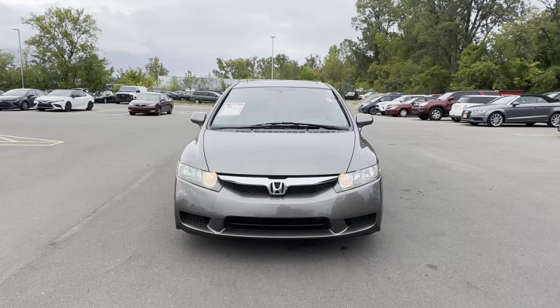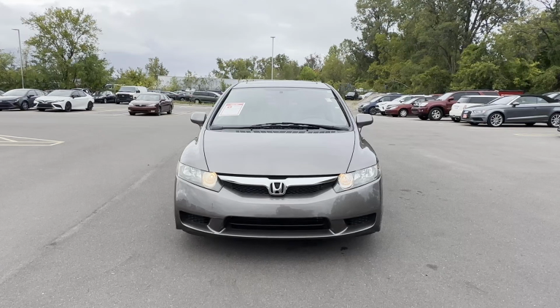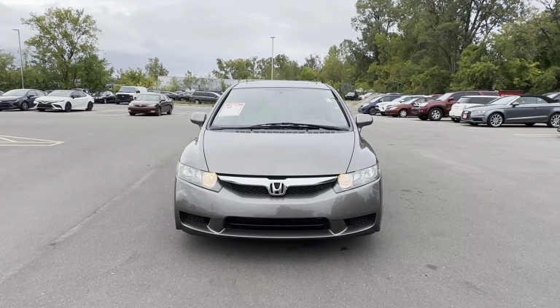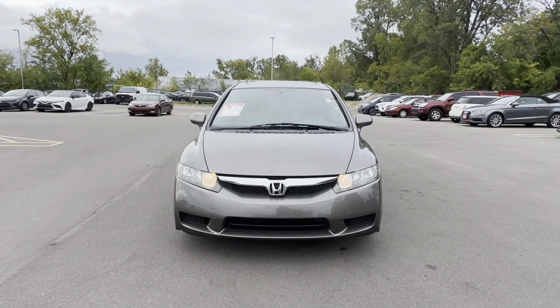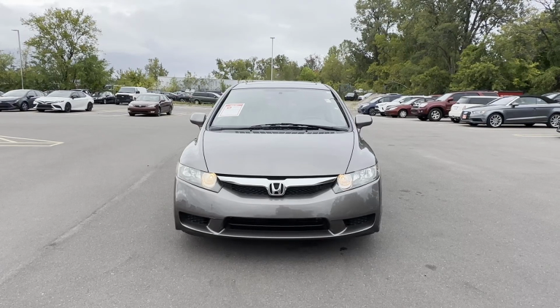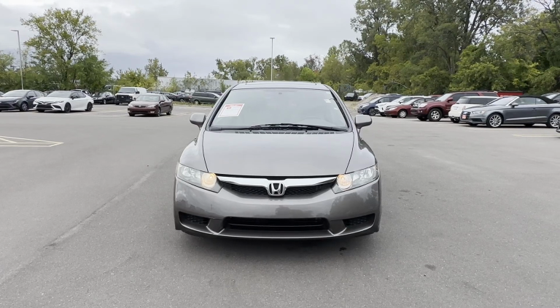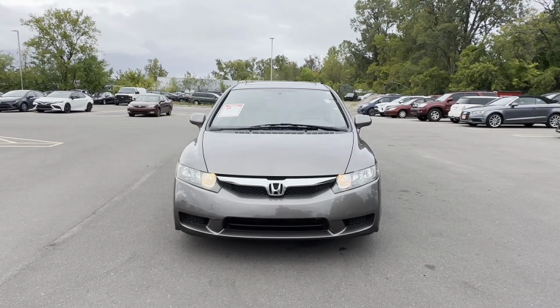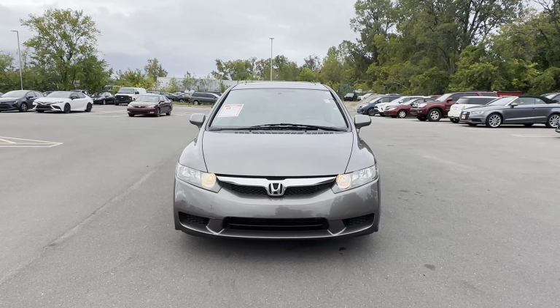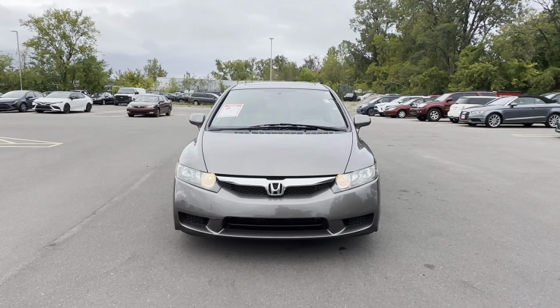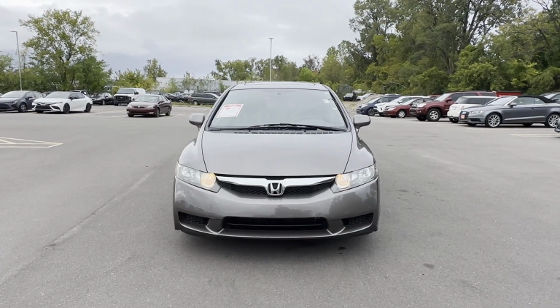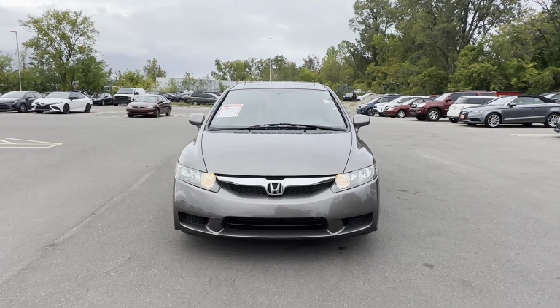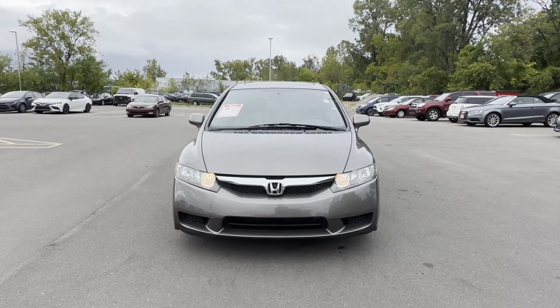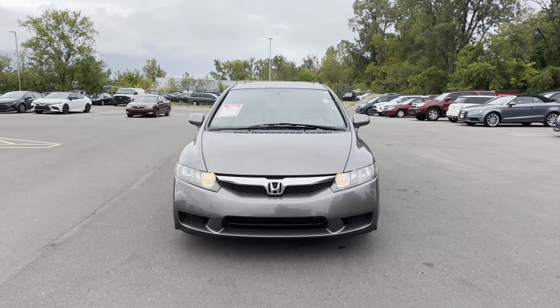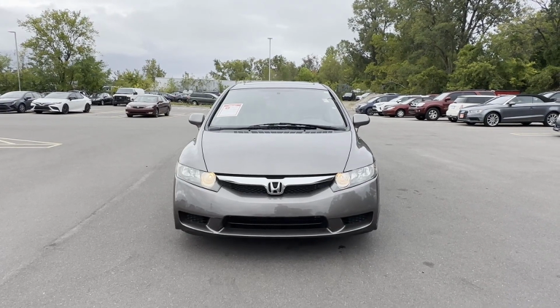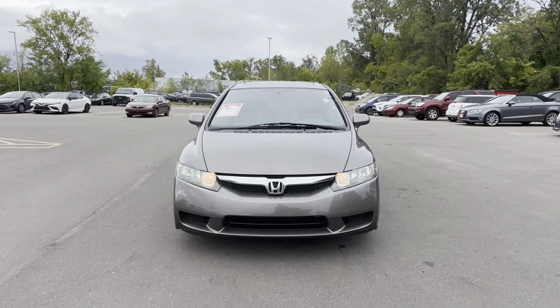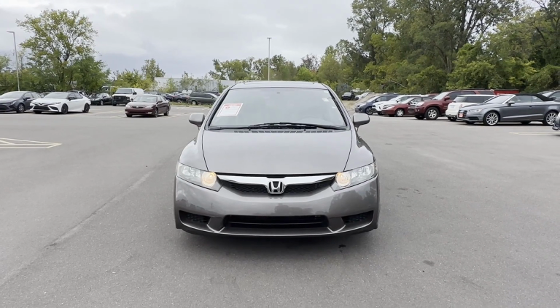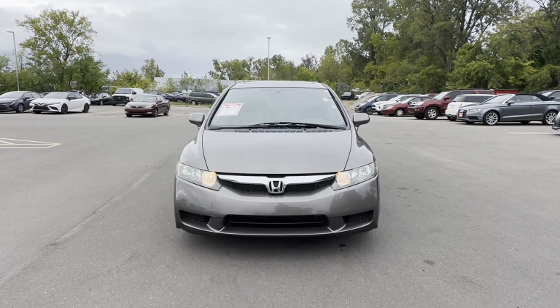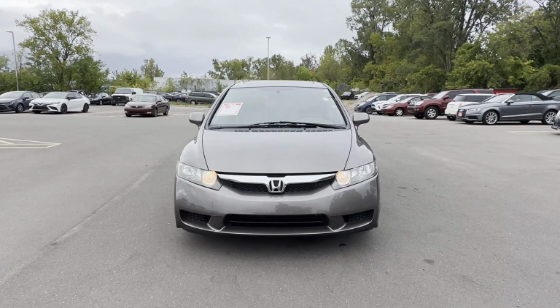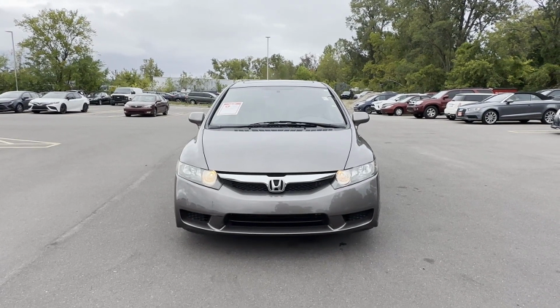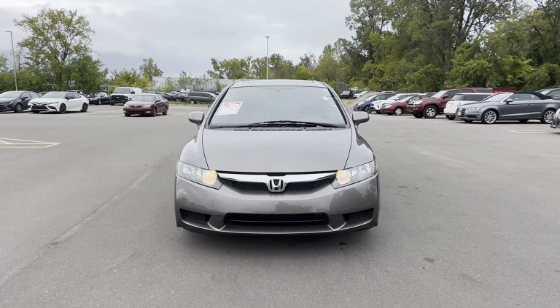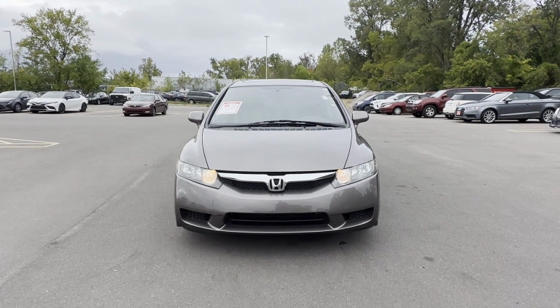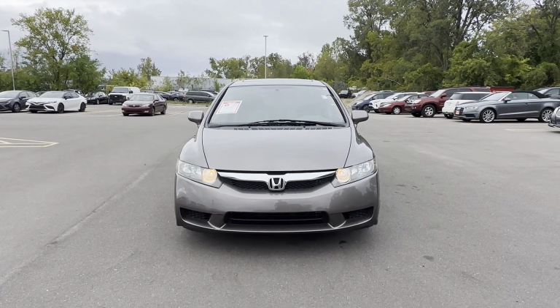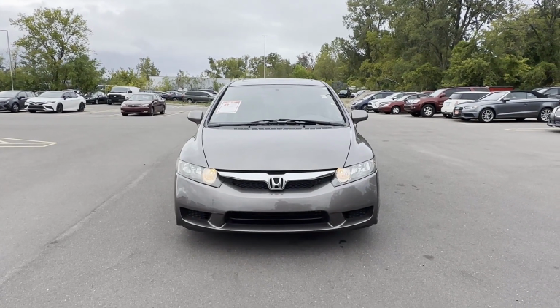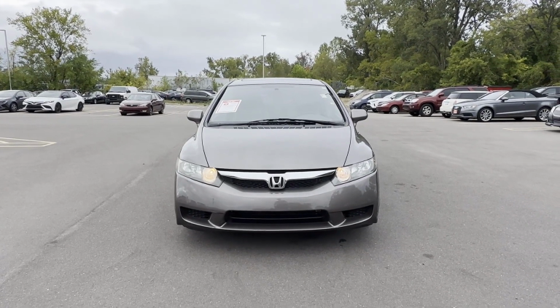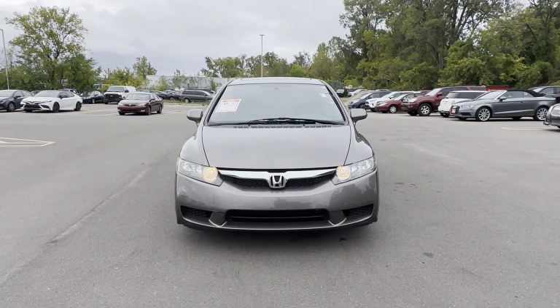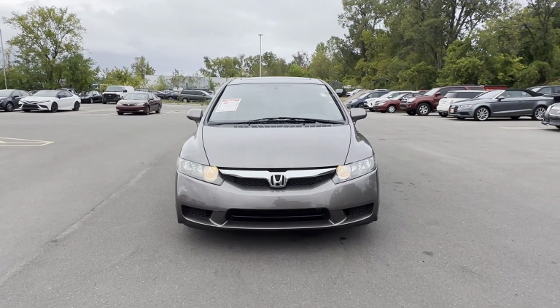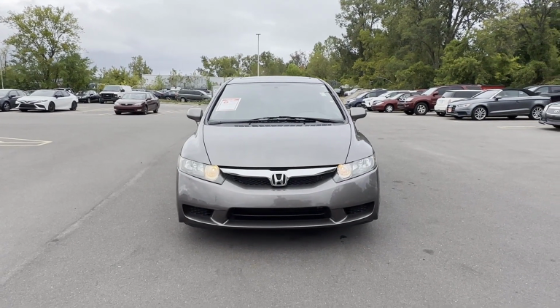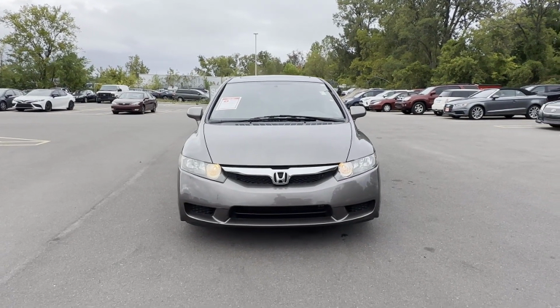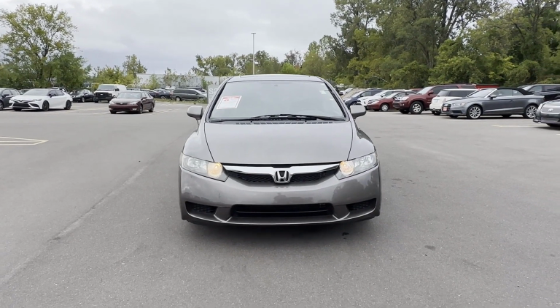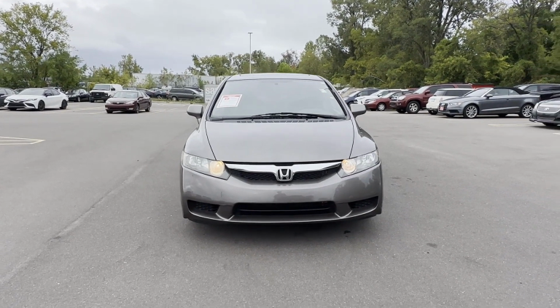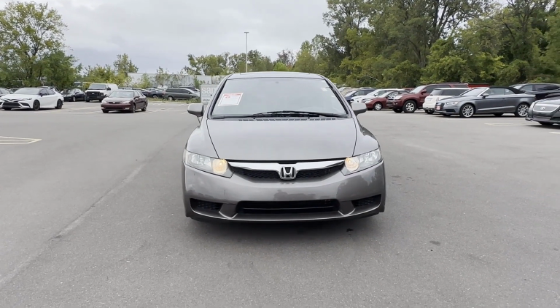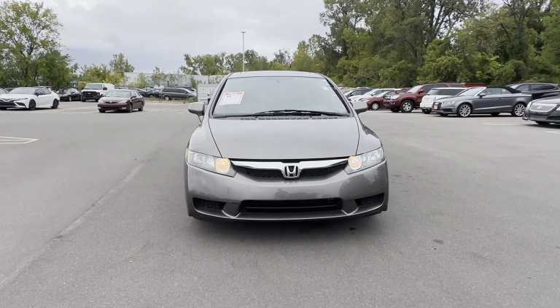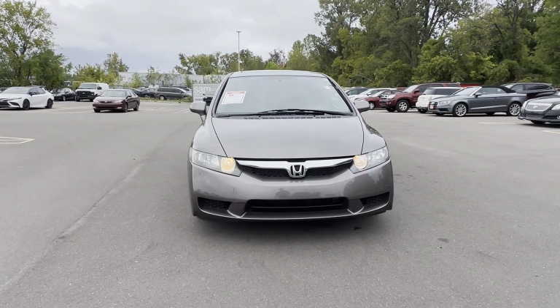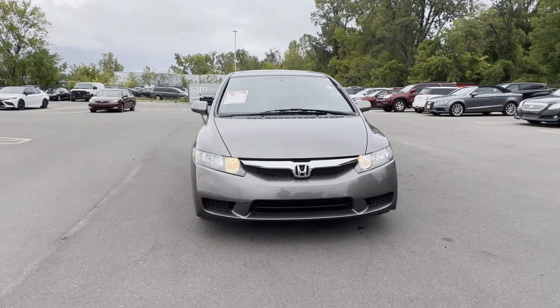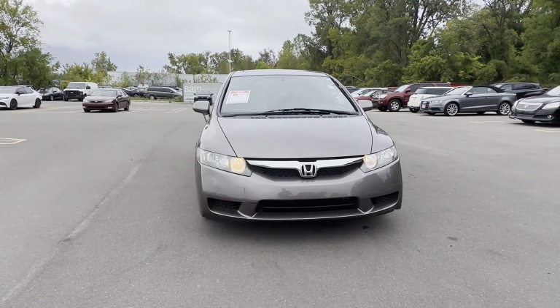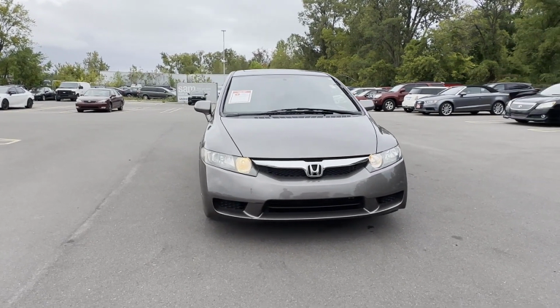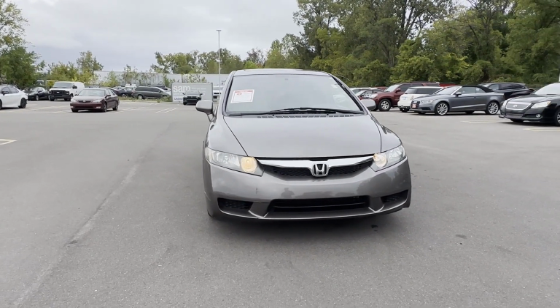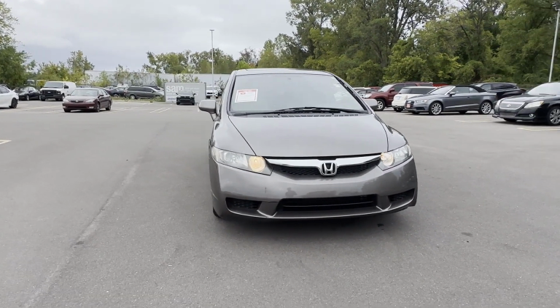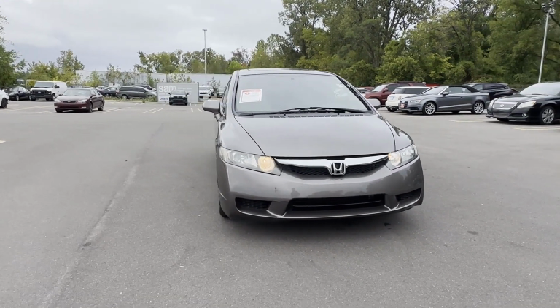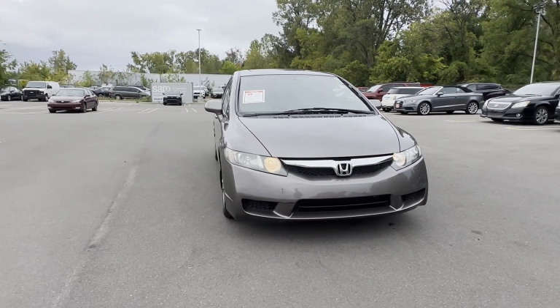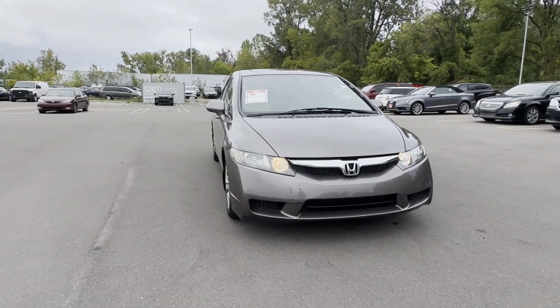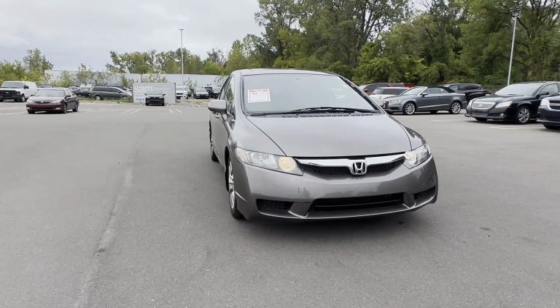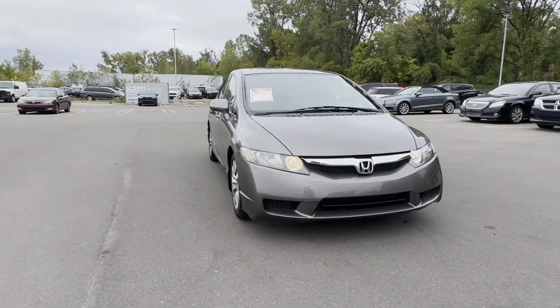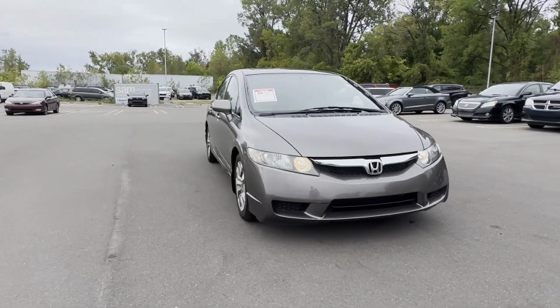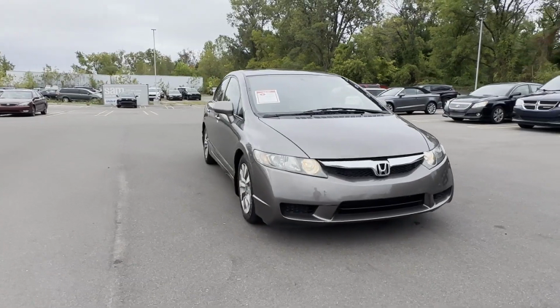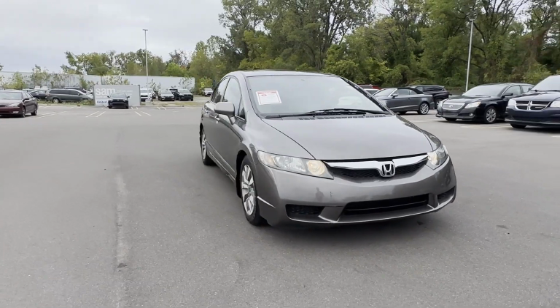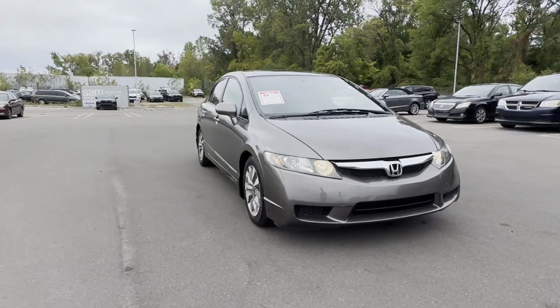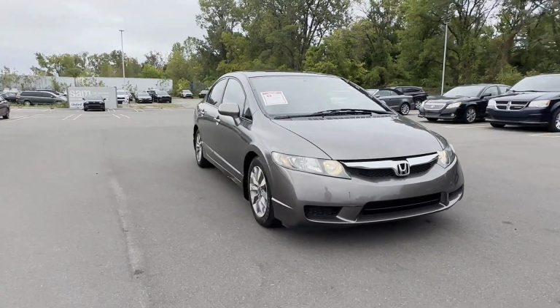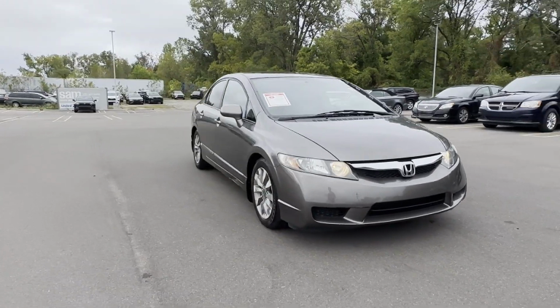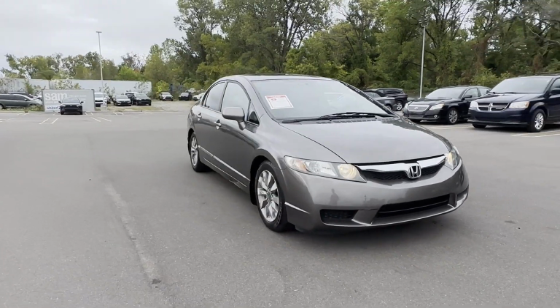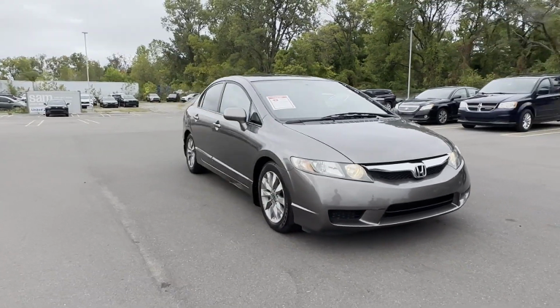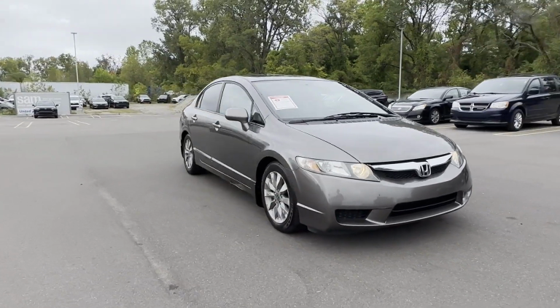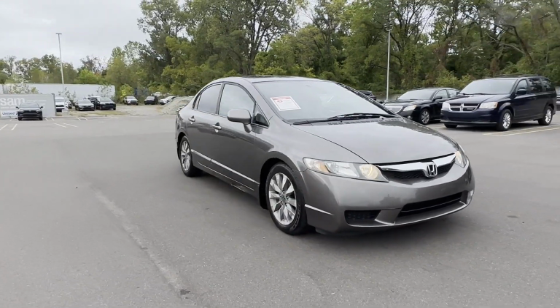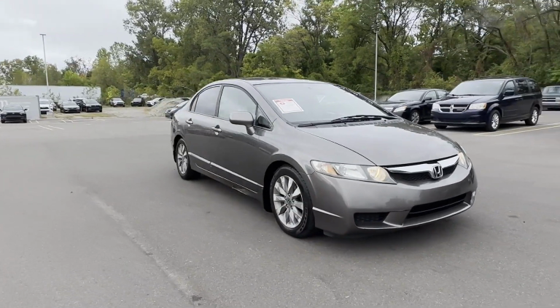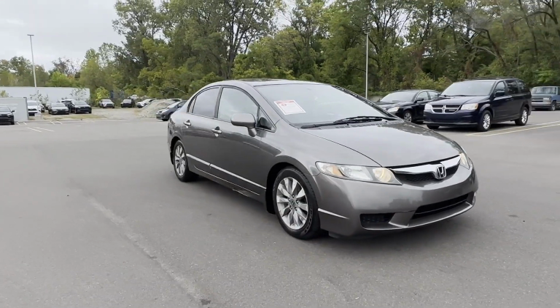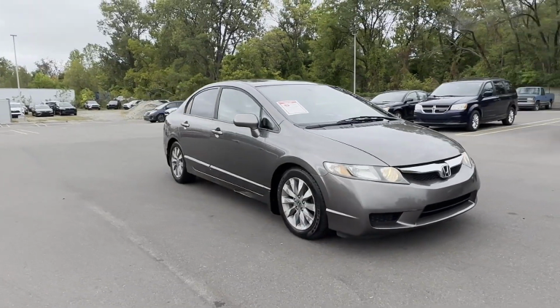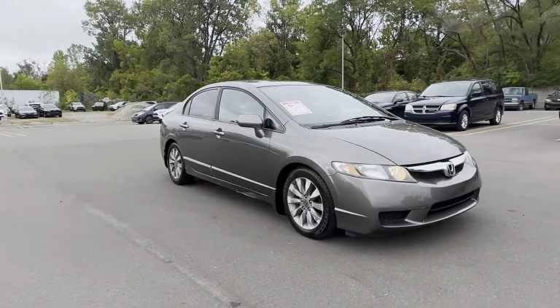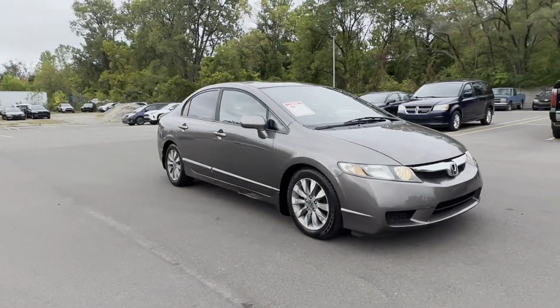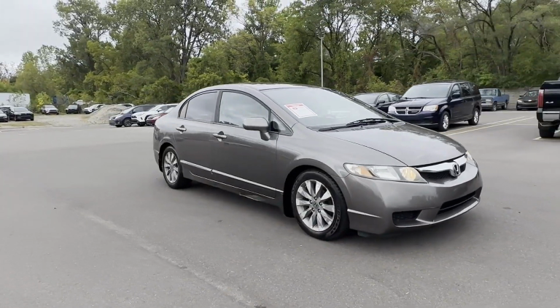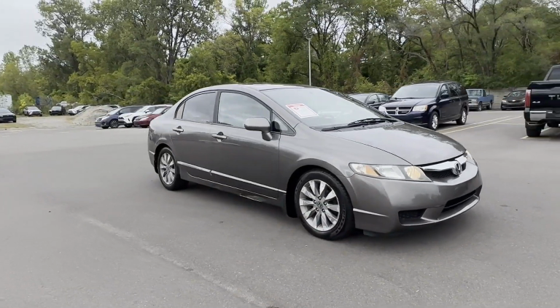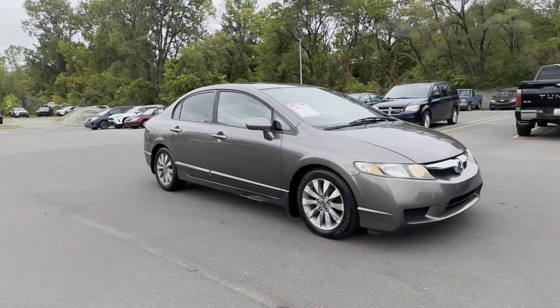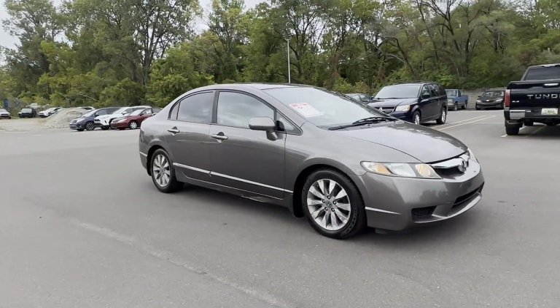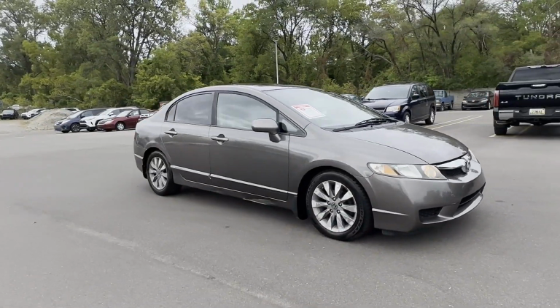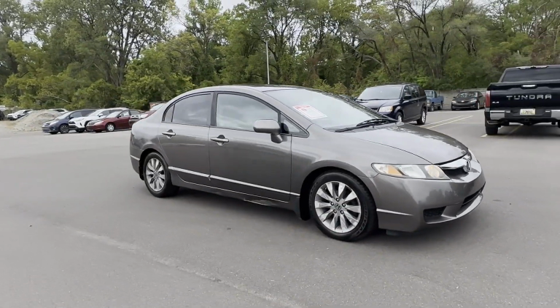2010 Honda Civic Sedan. This sedan combines safety and comfort with style and performance.